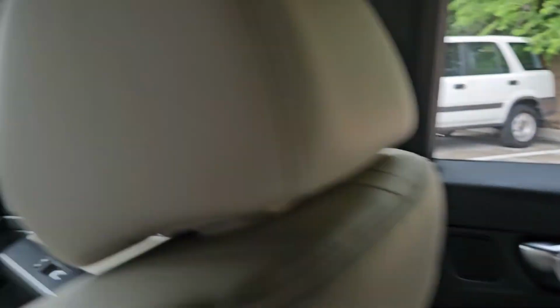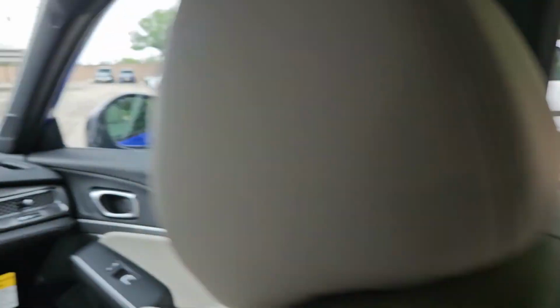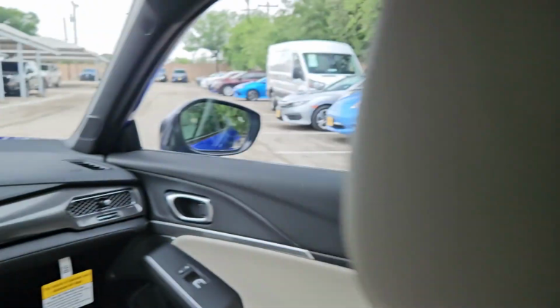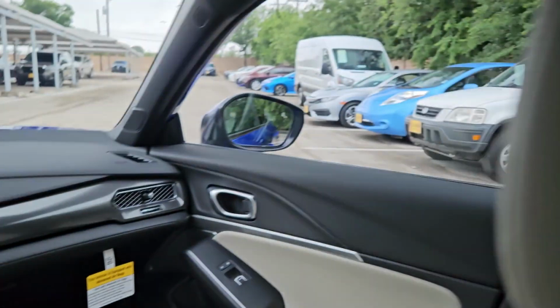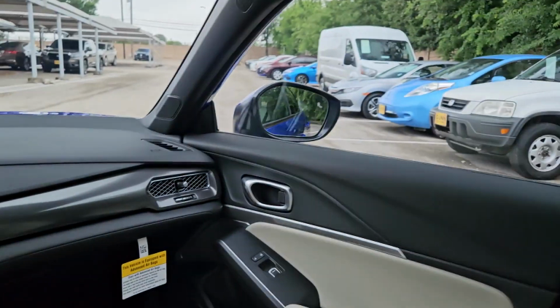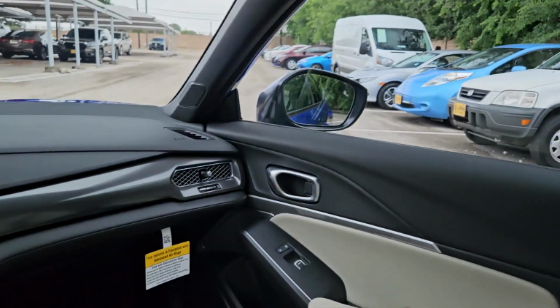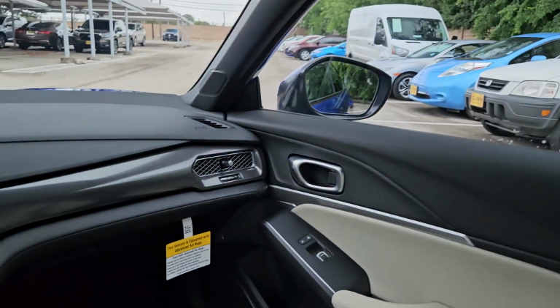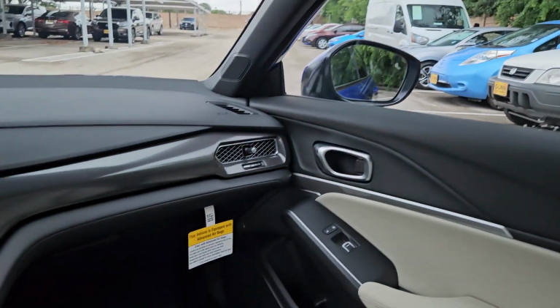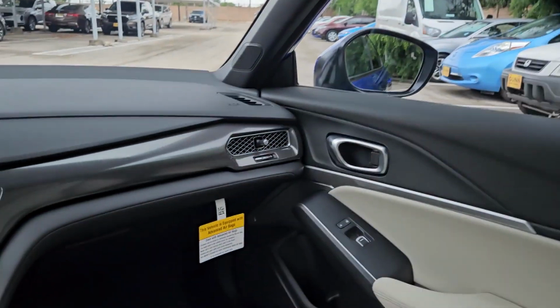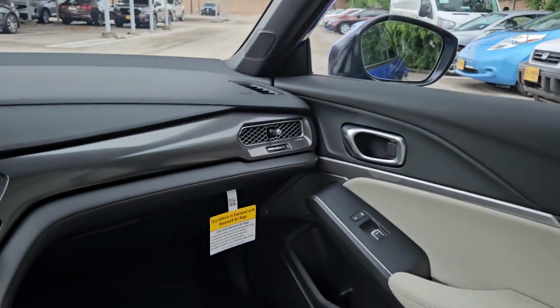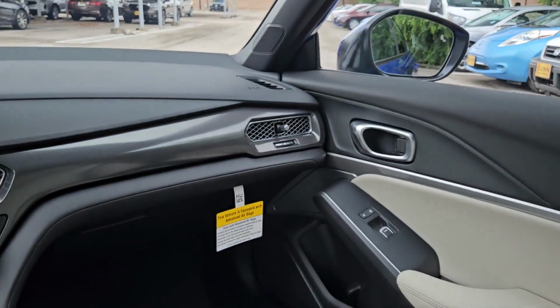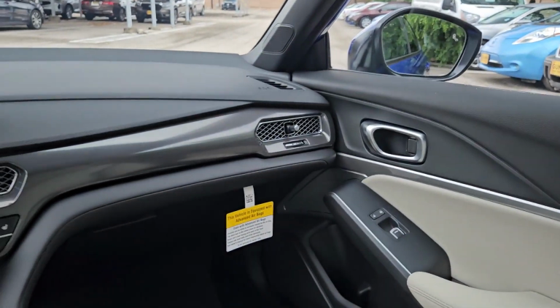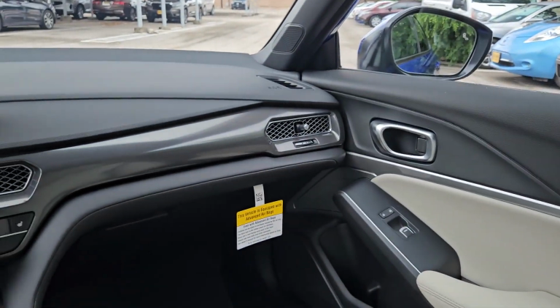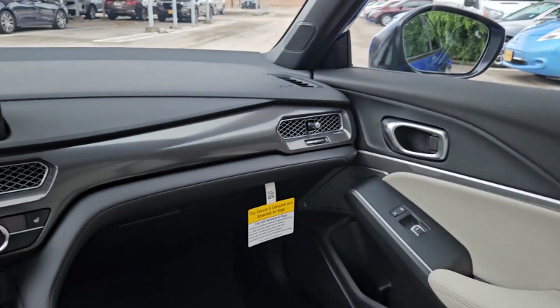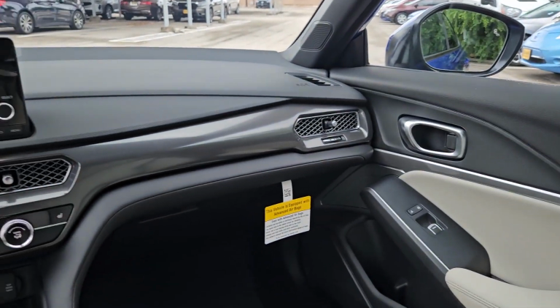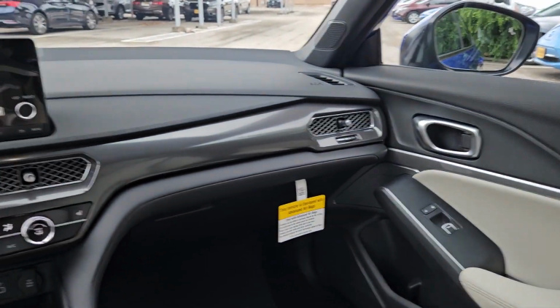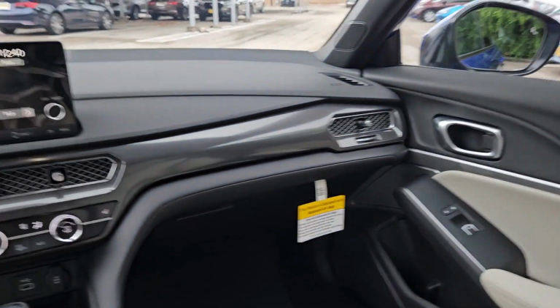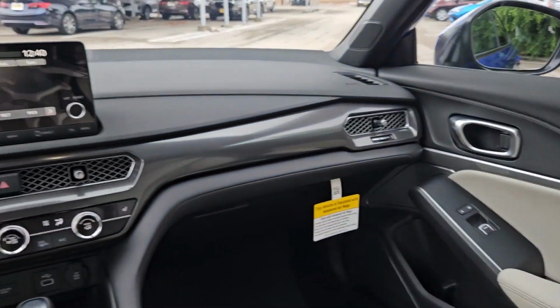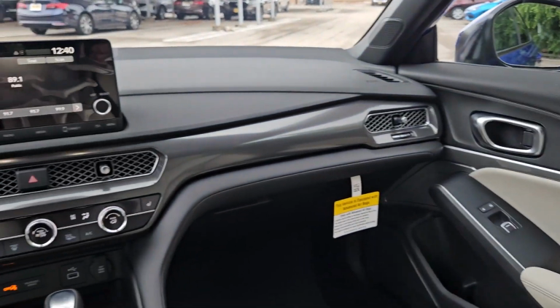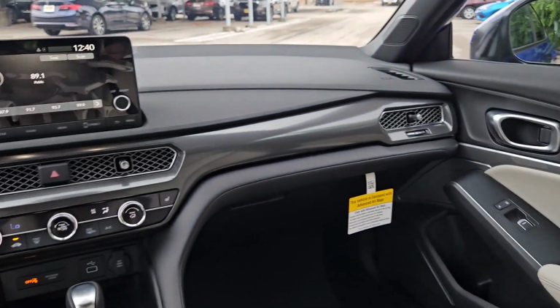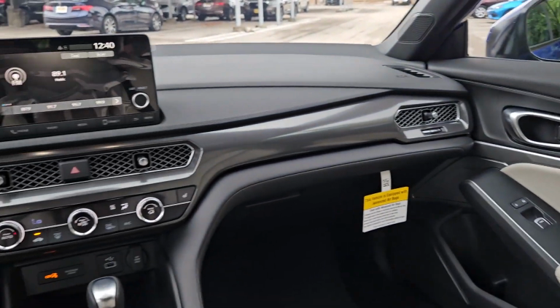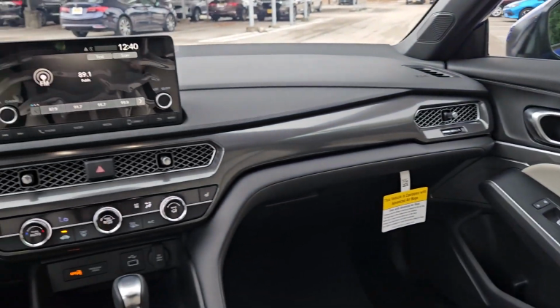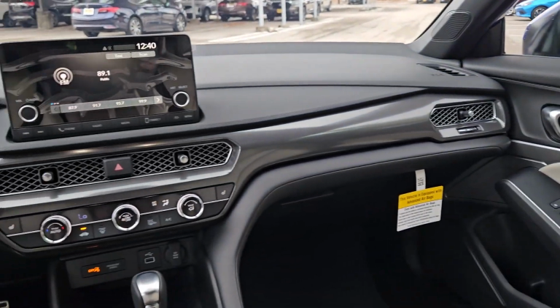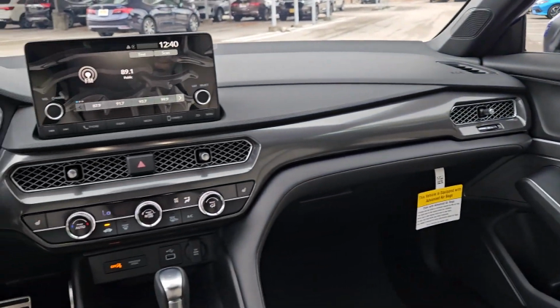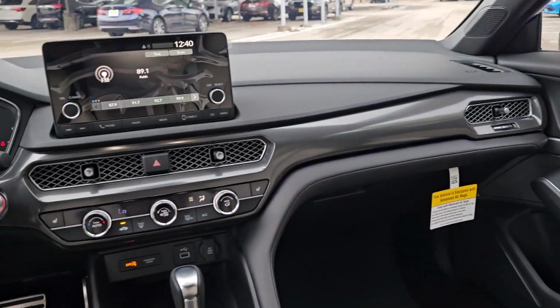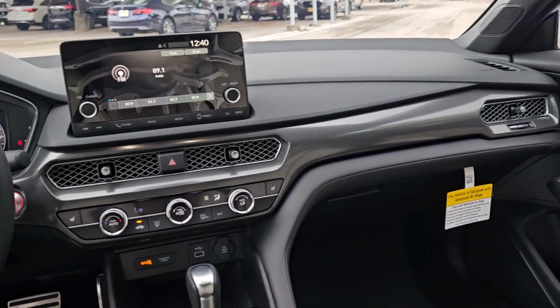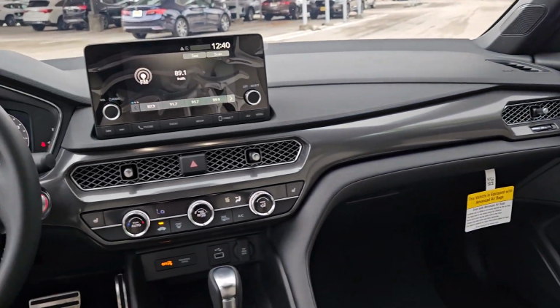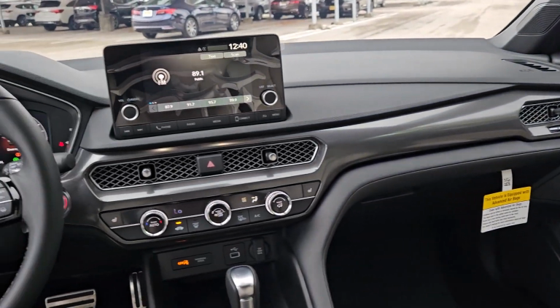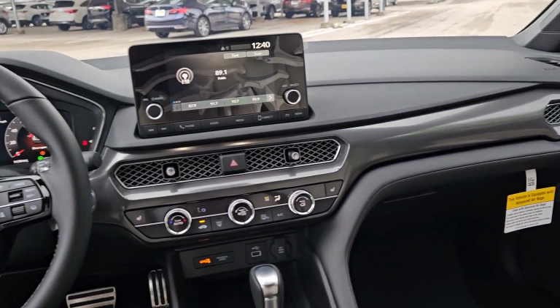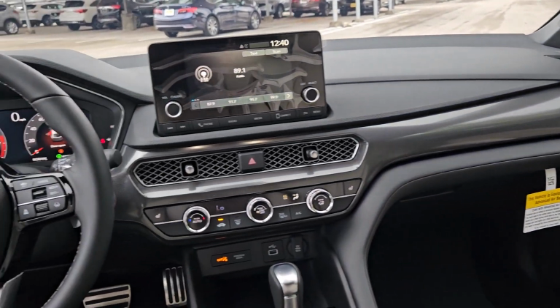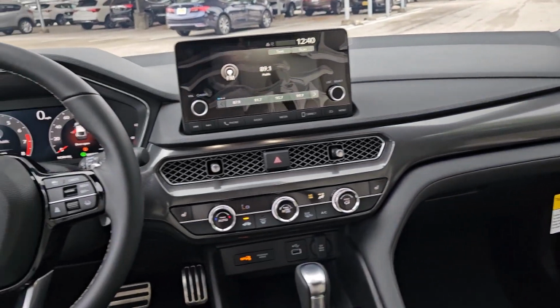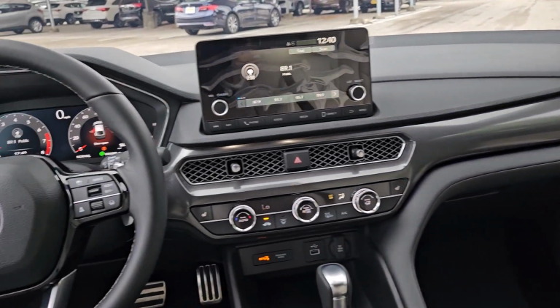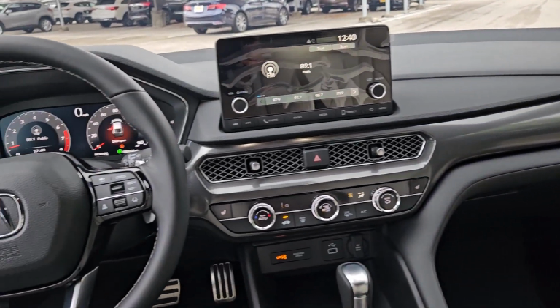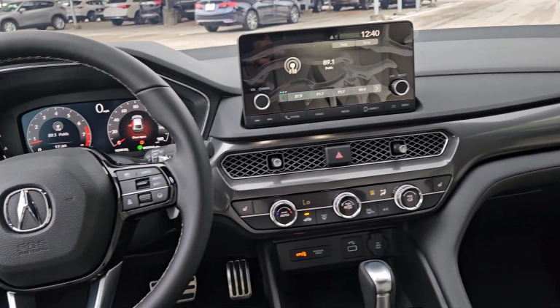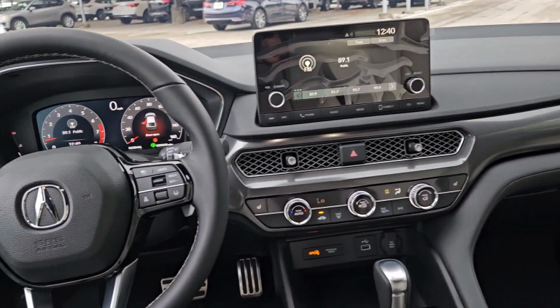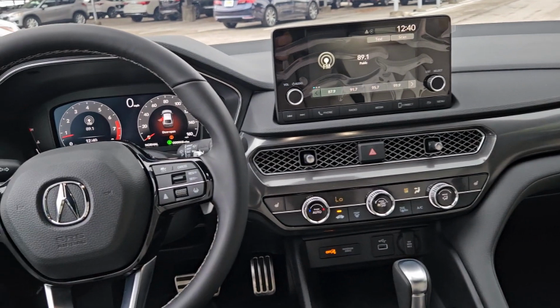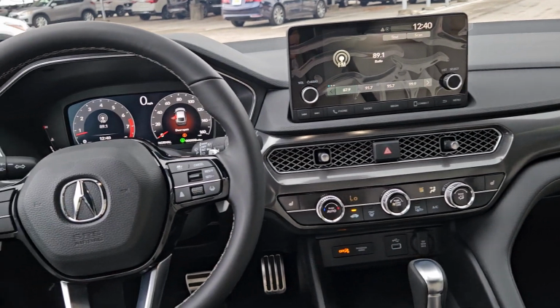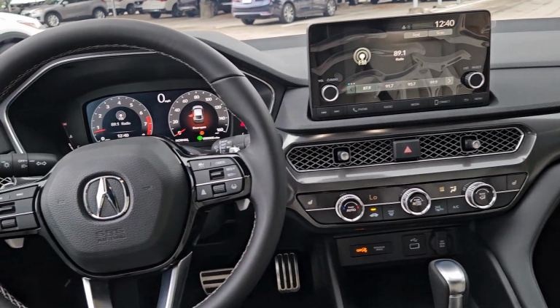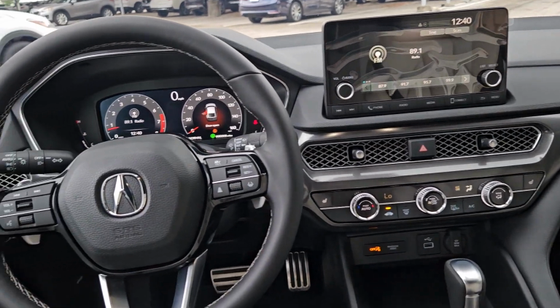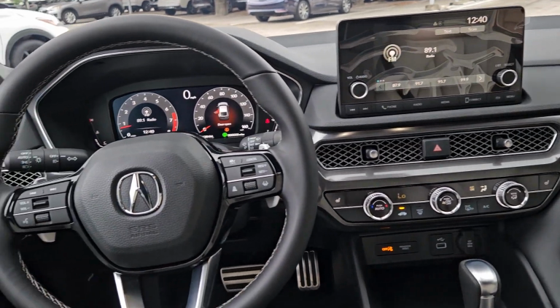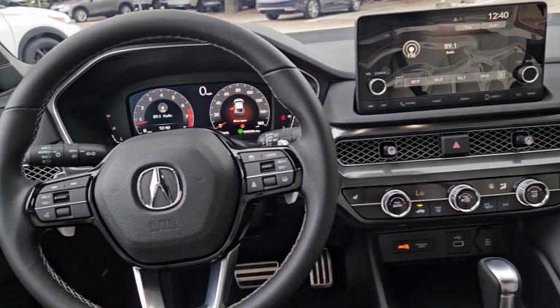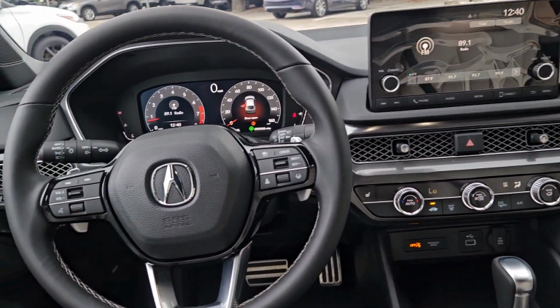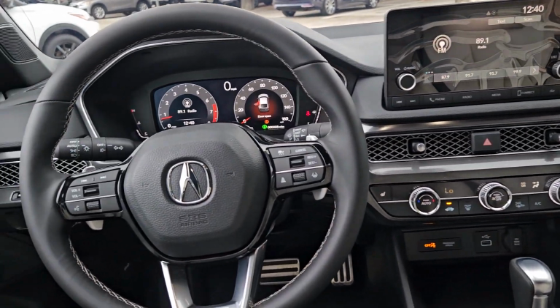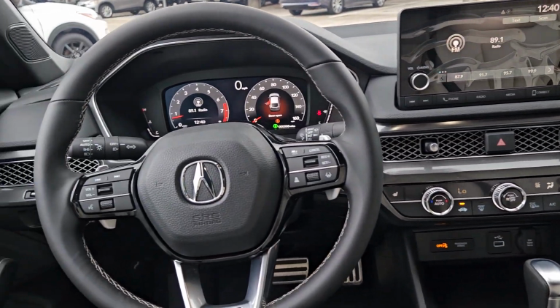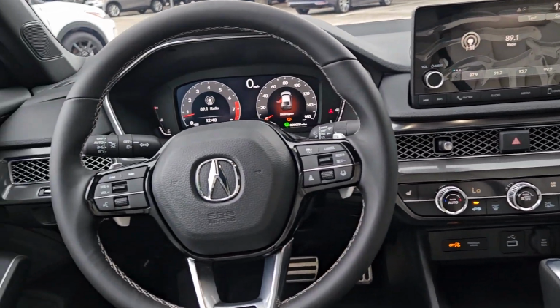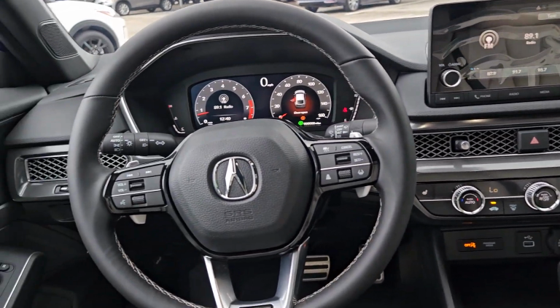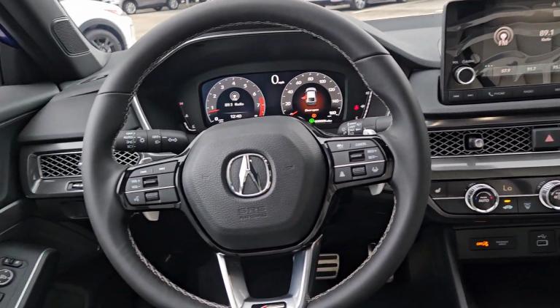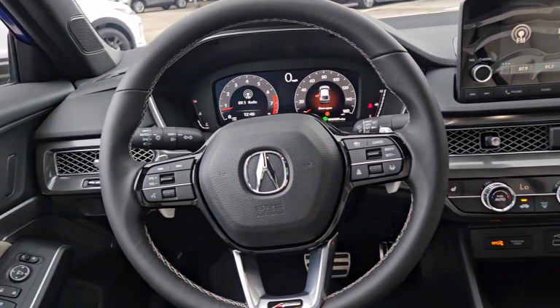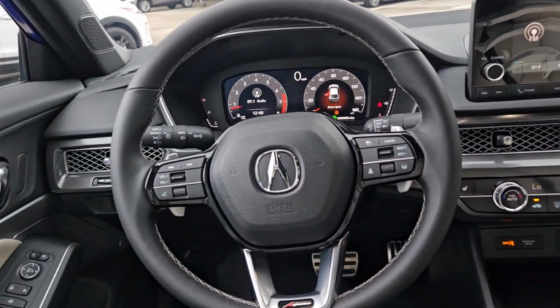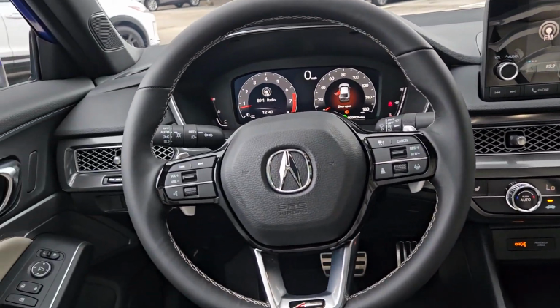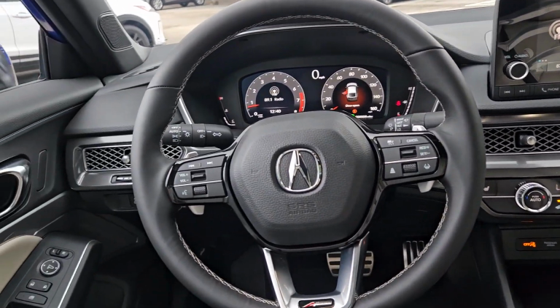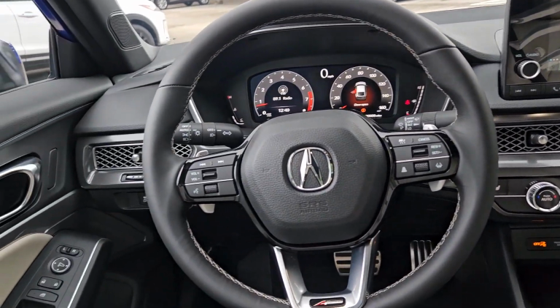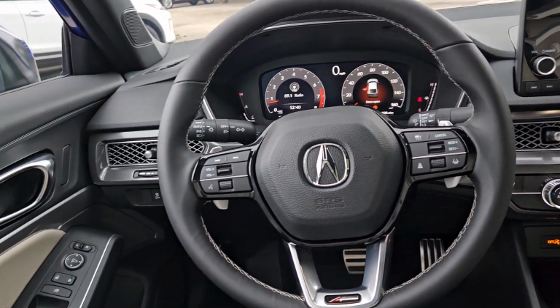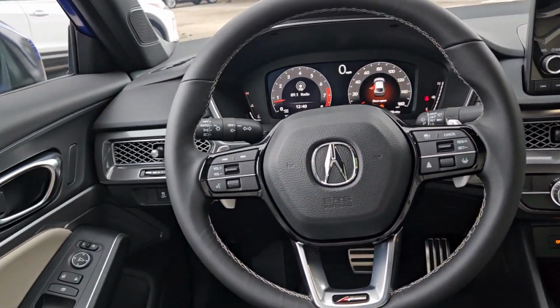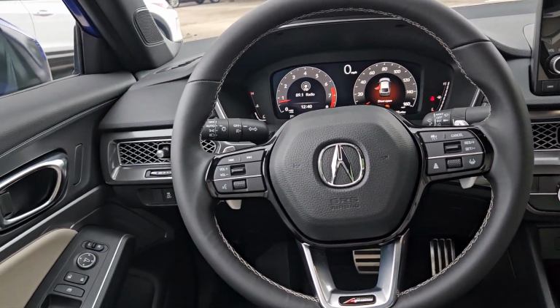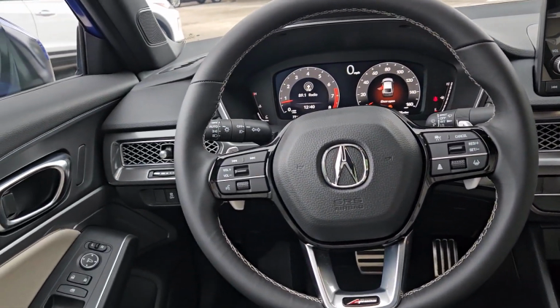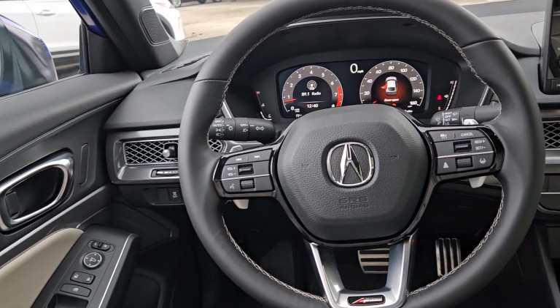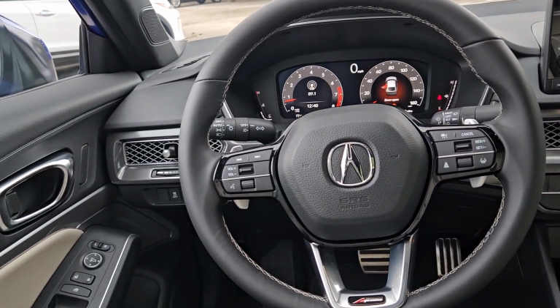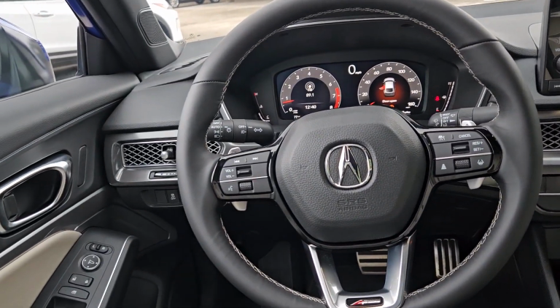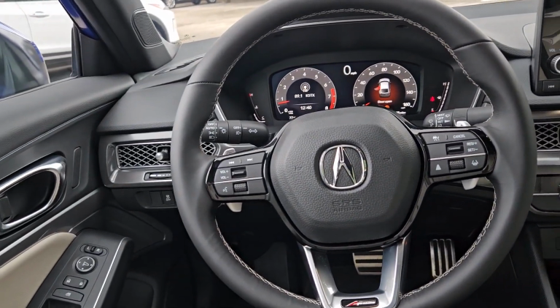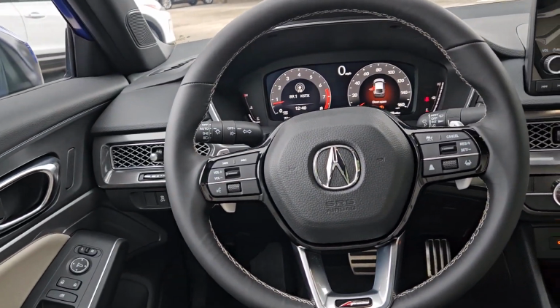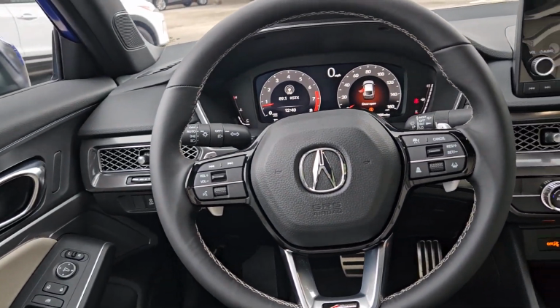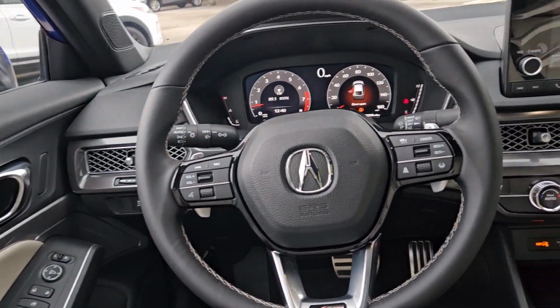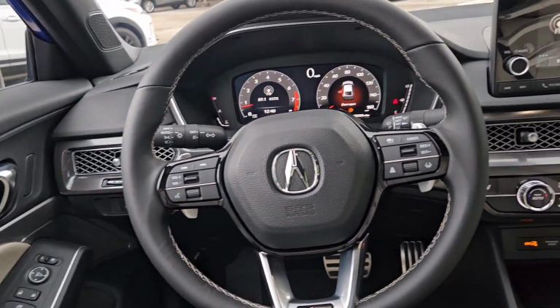Don't miss out on the fun you could be having in this sporty Integra. Our team will give you an outstanding test drive experience. Stop in today.